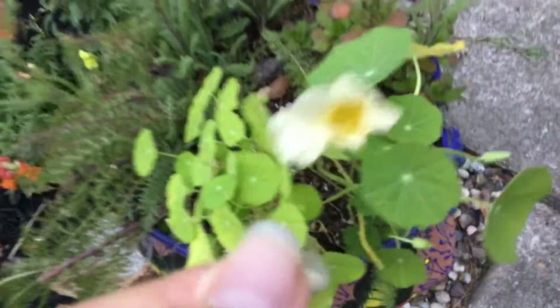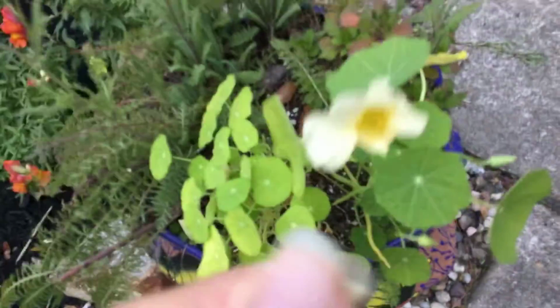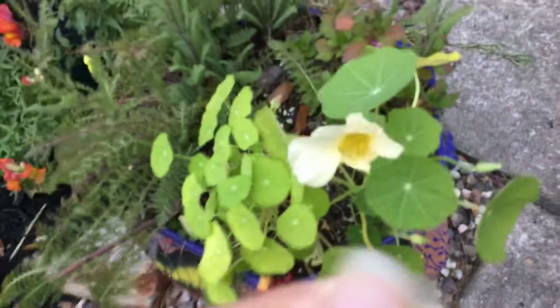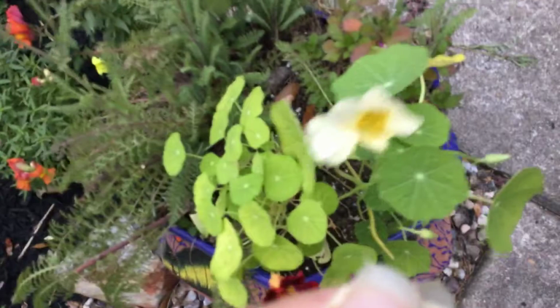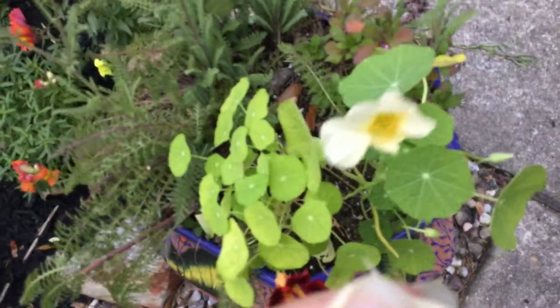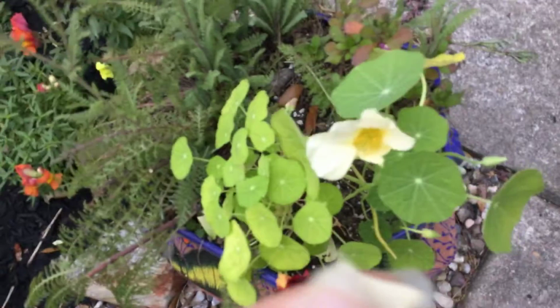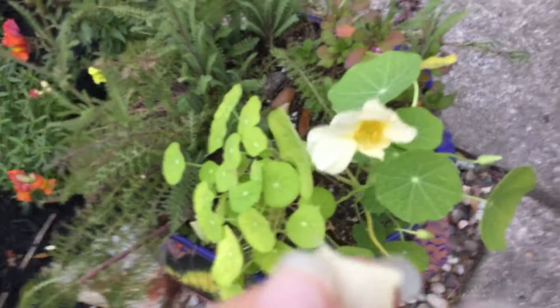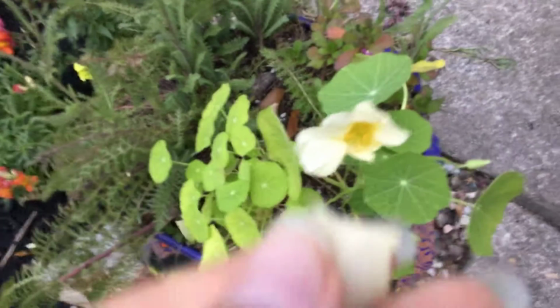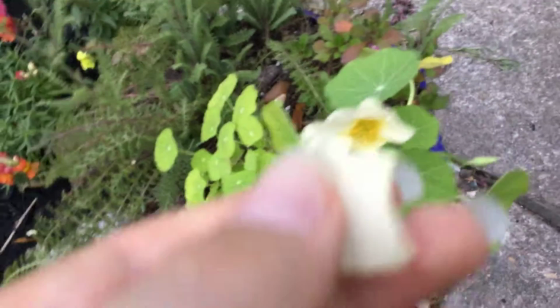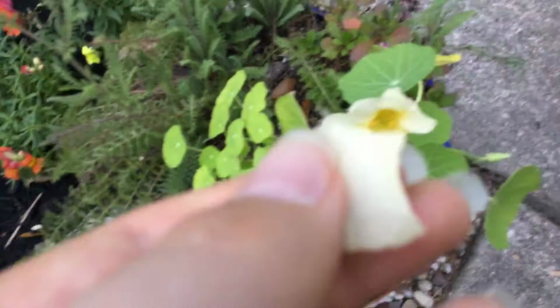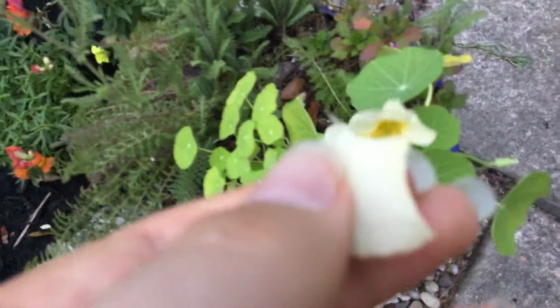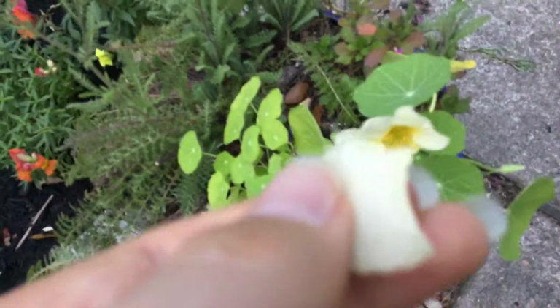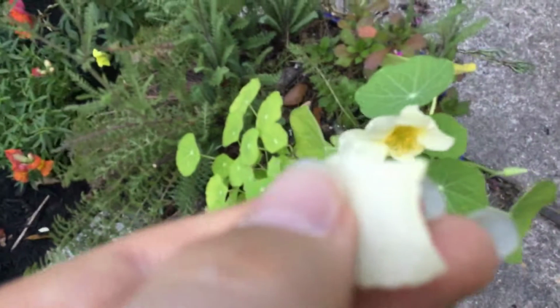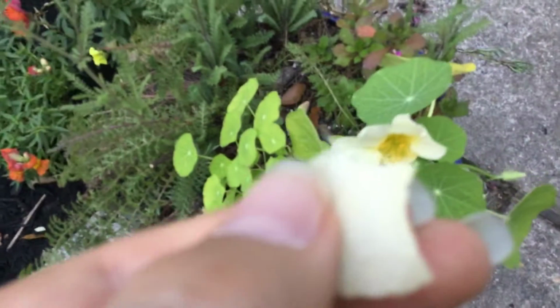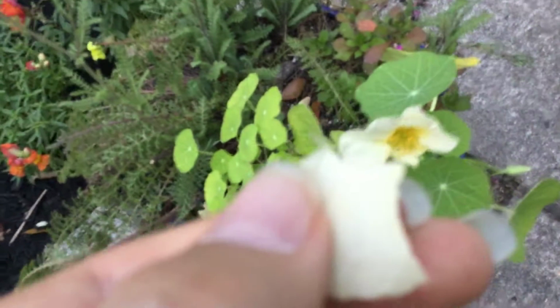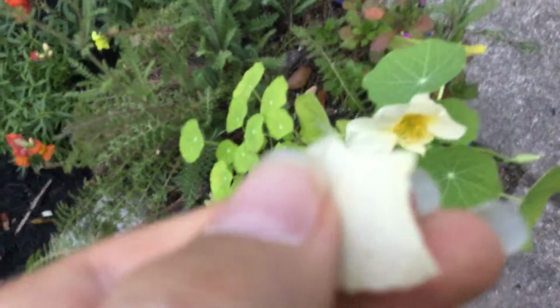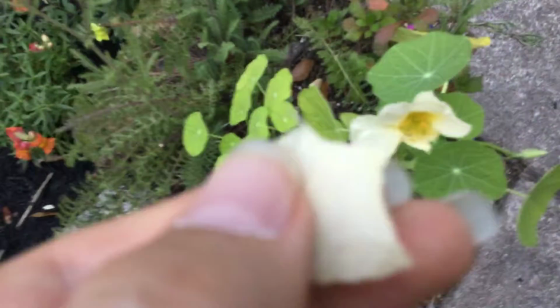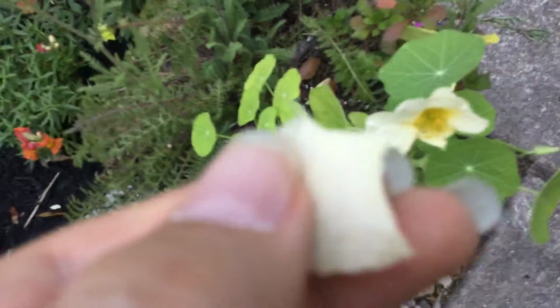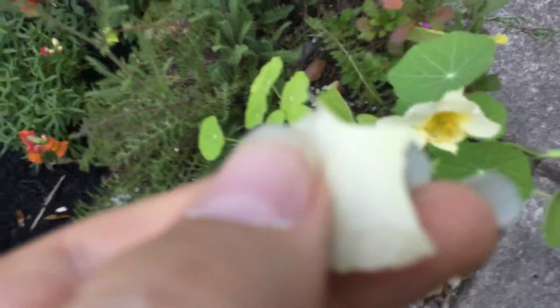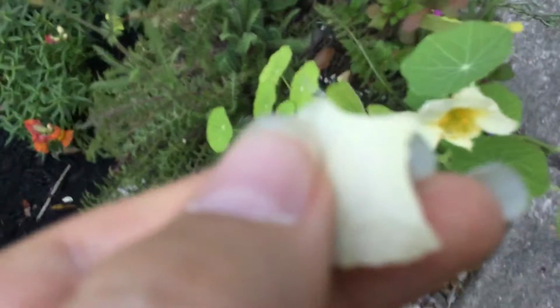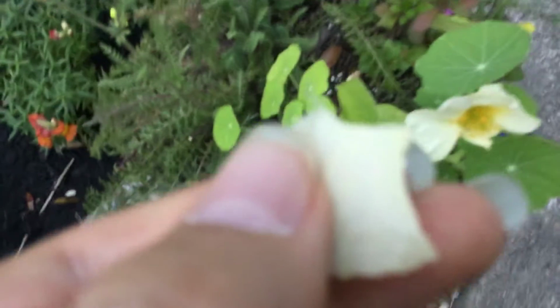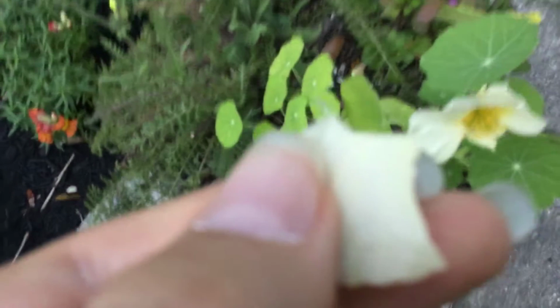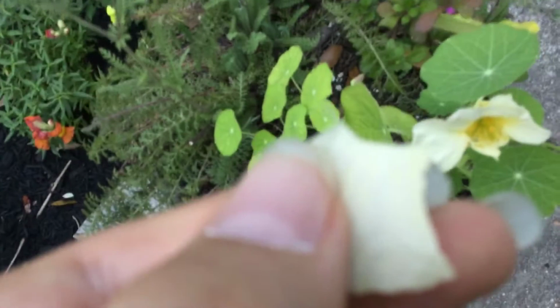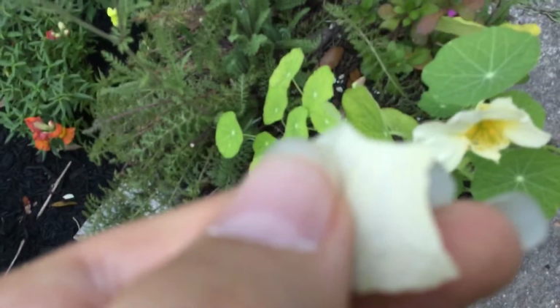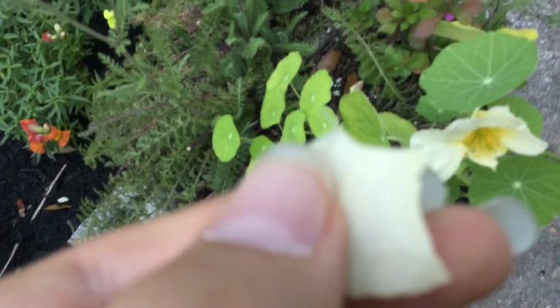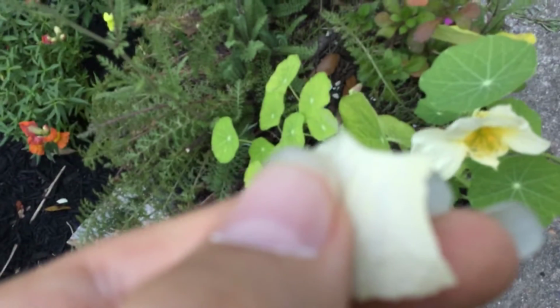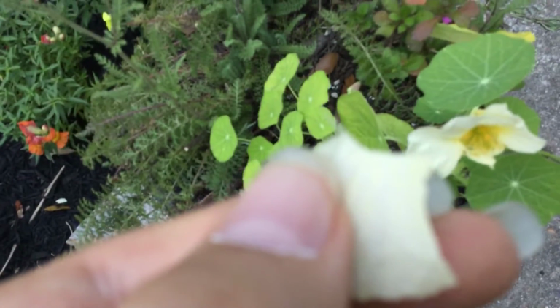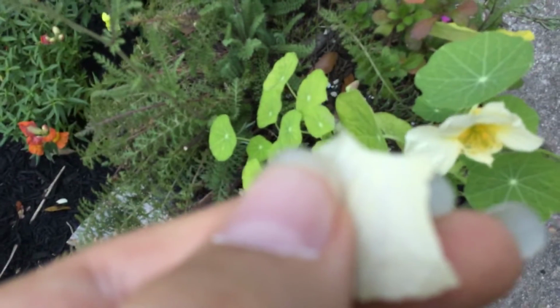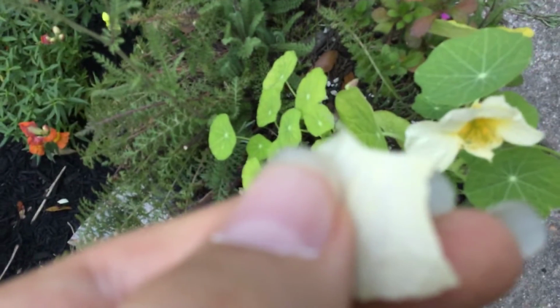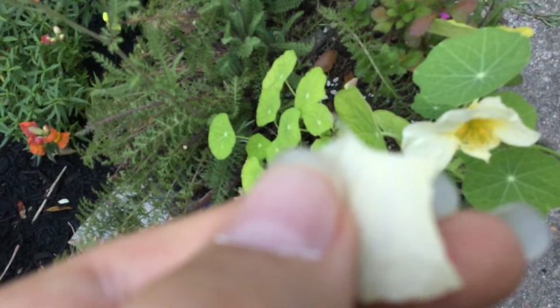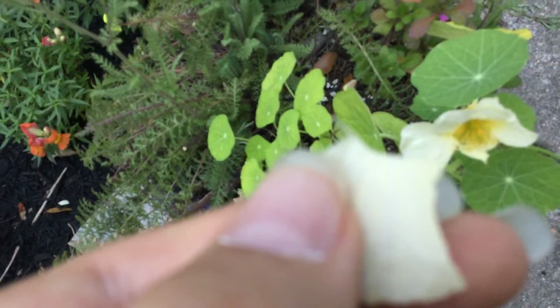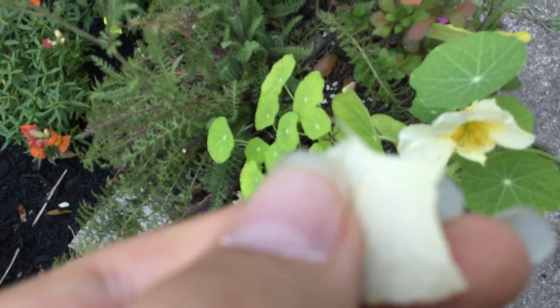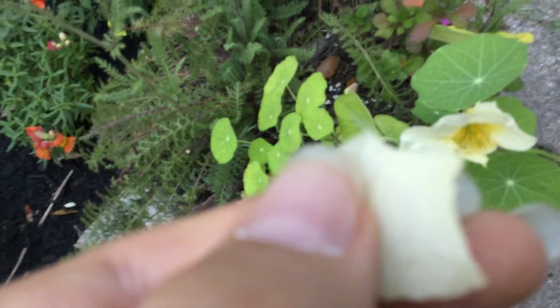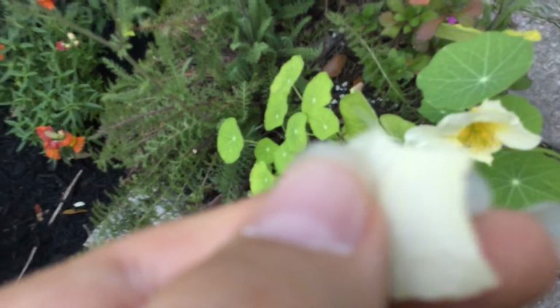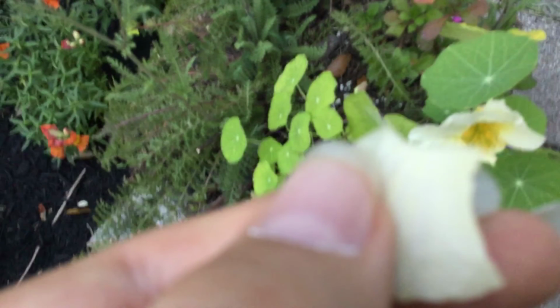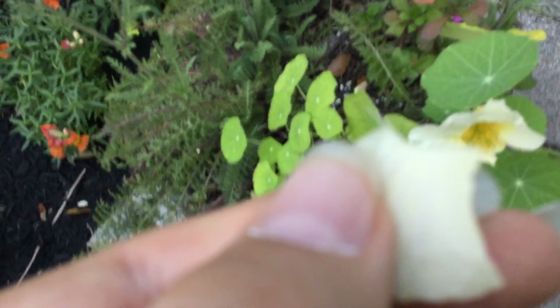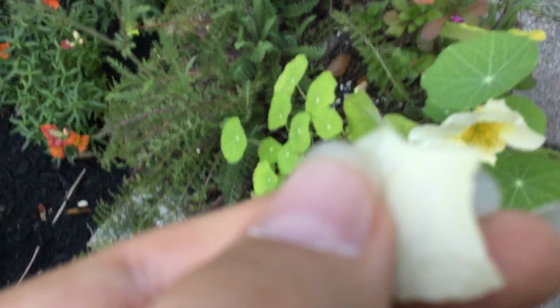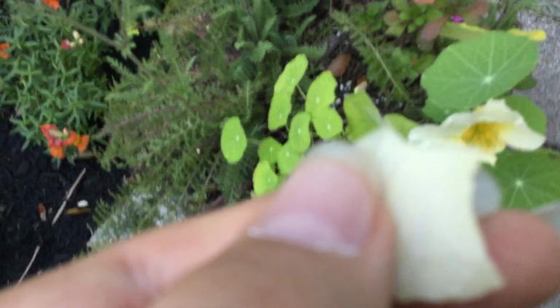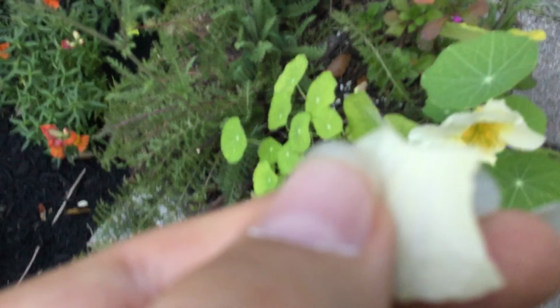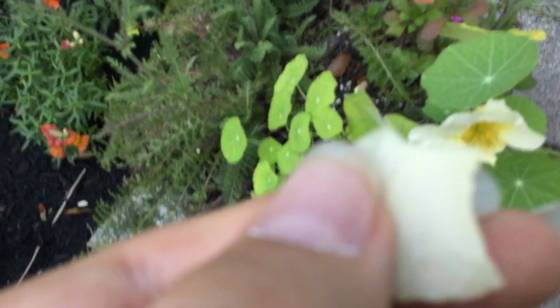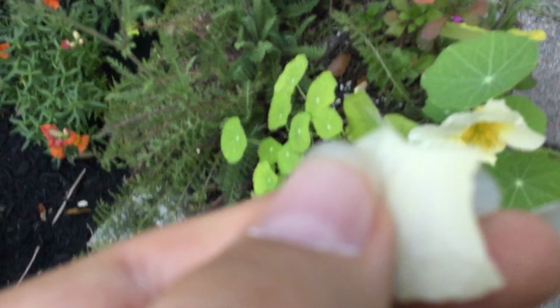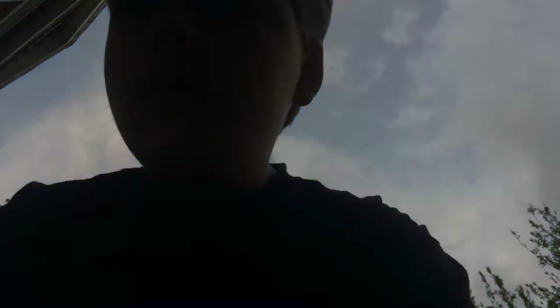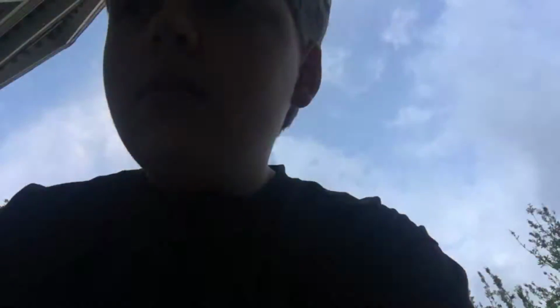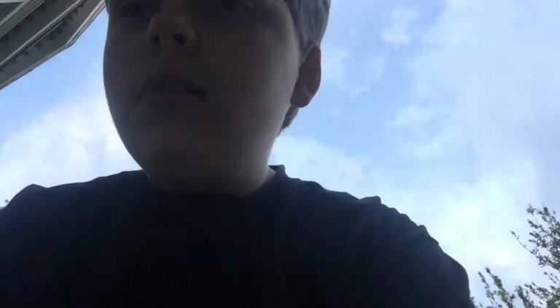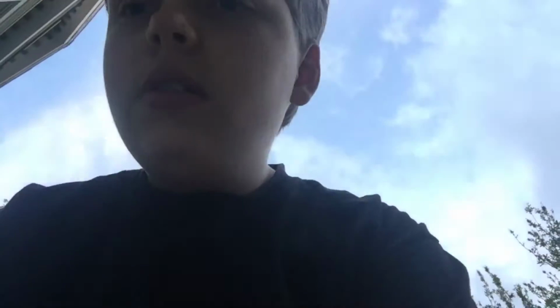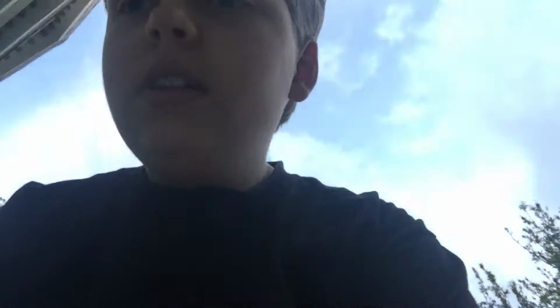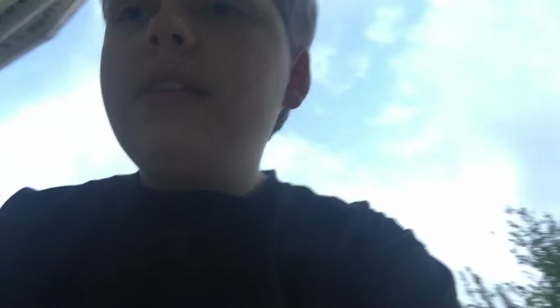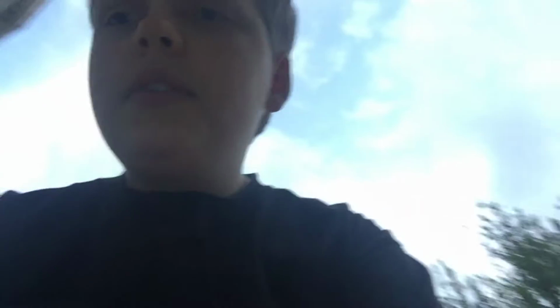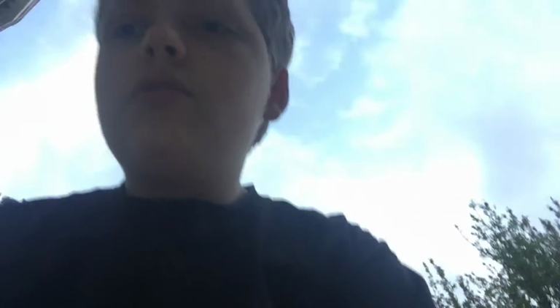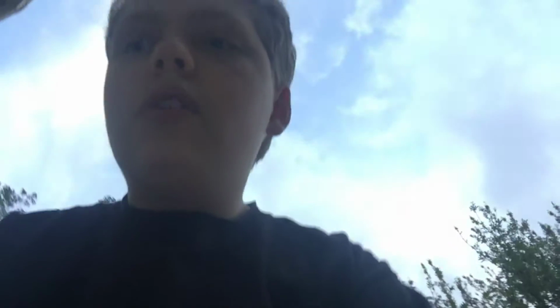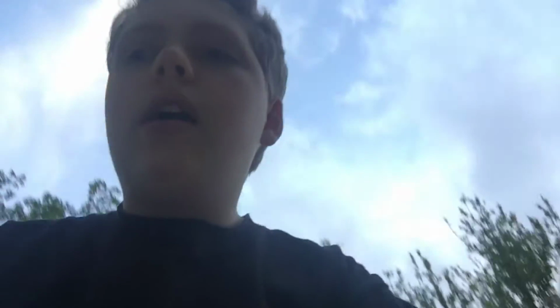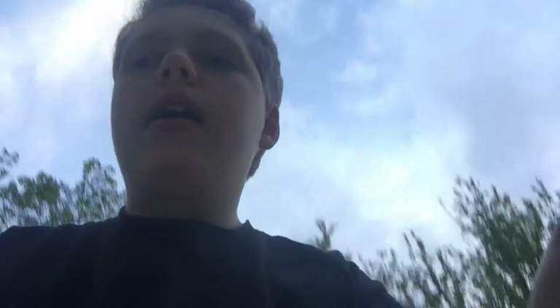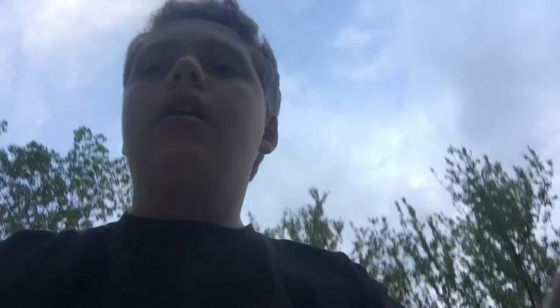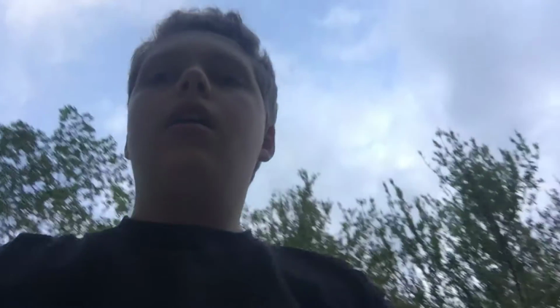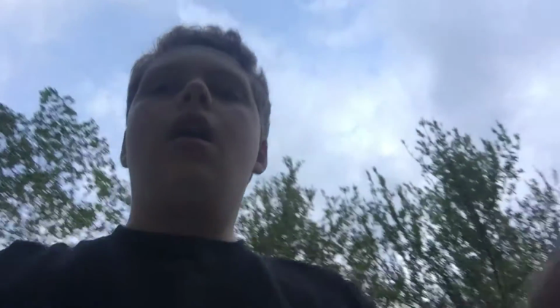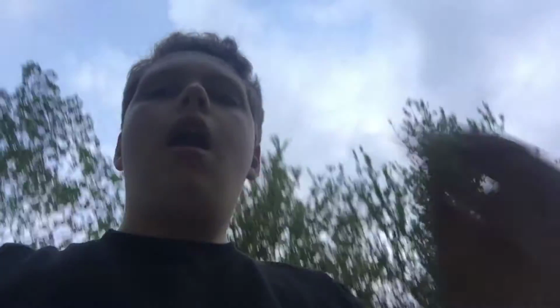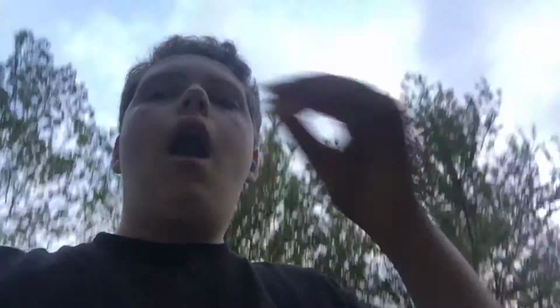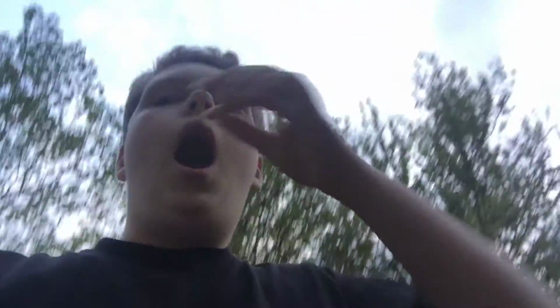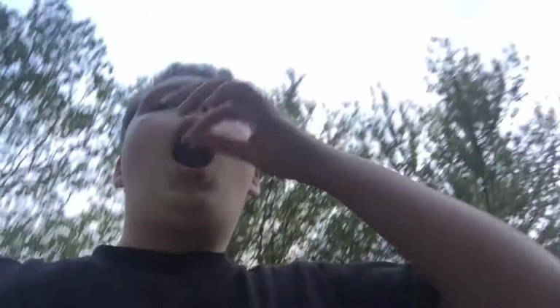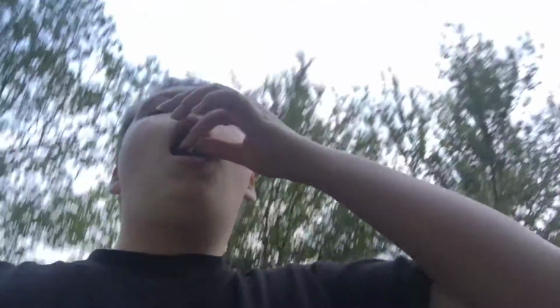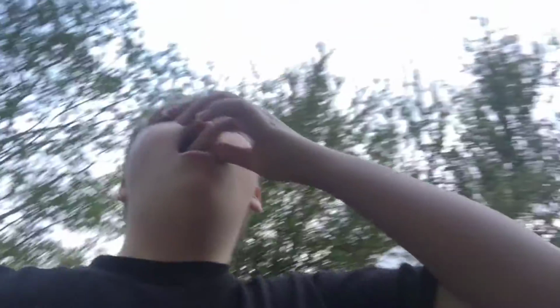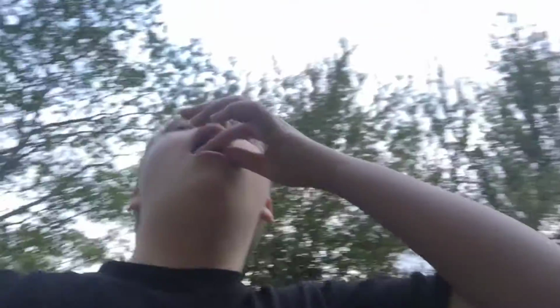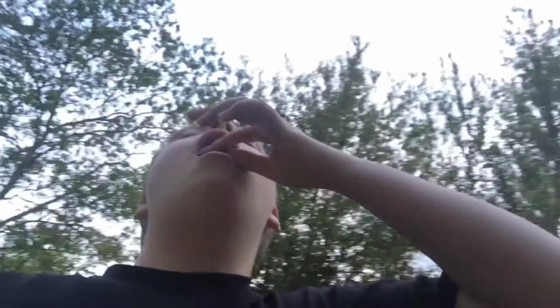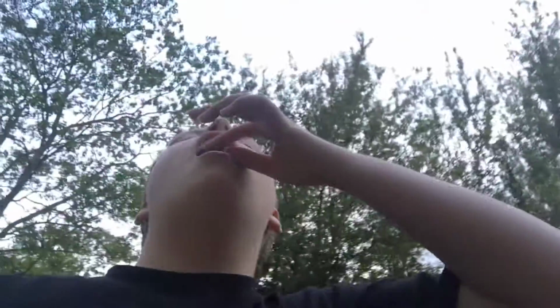There you go. It's this delicate little butter thing. Let's give it a try. Hot.